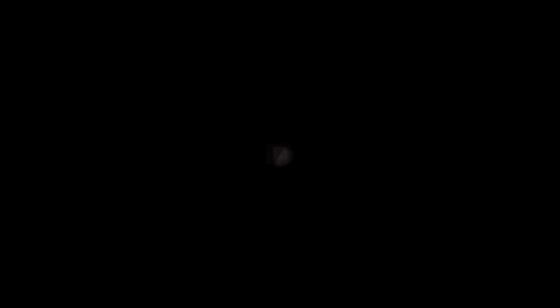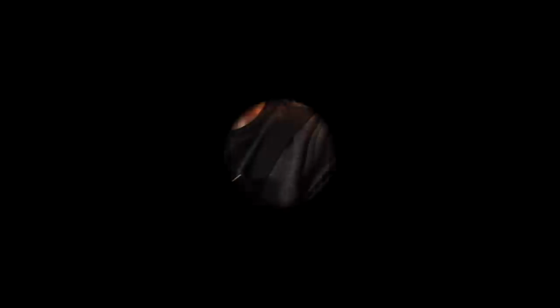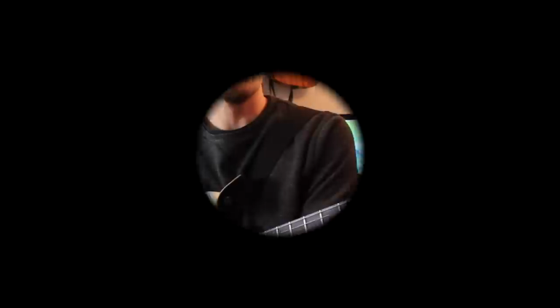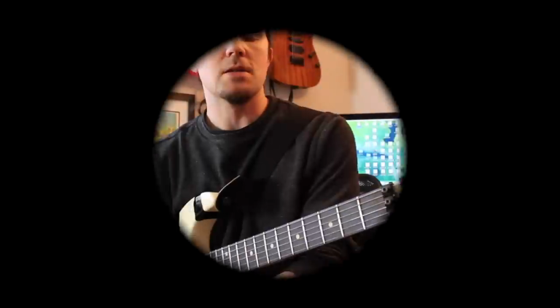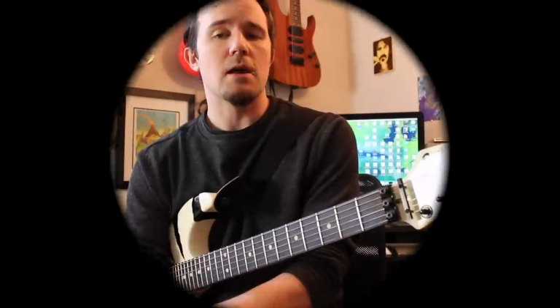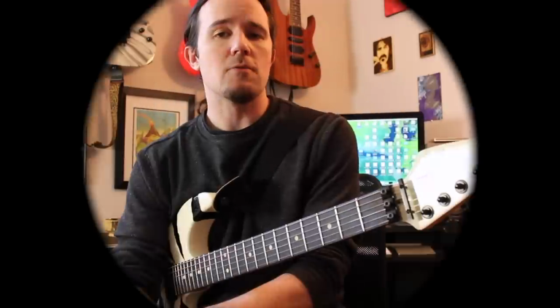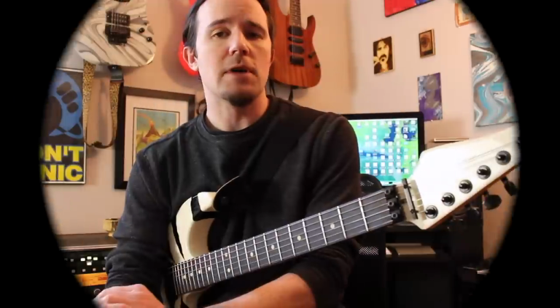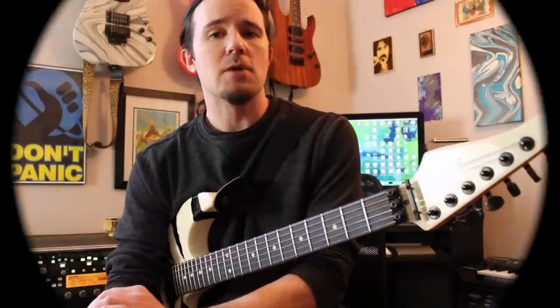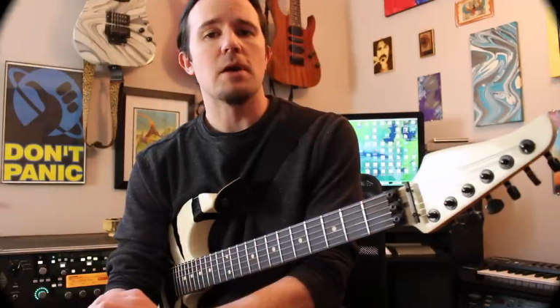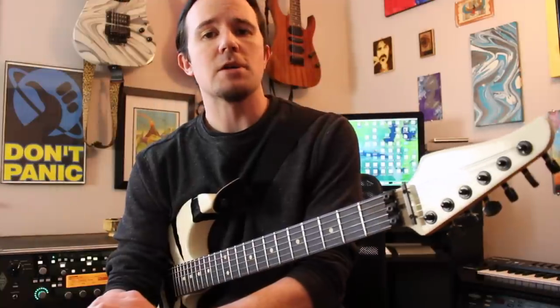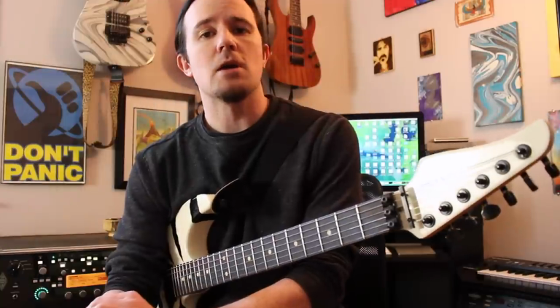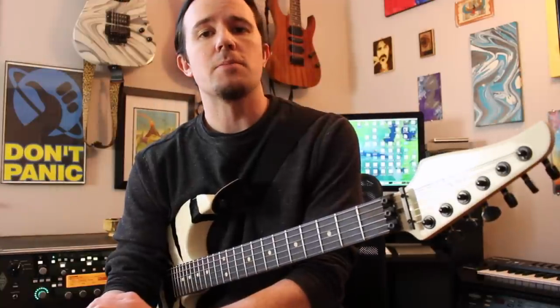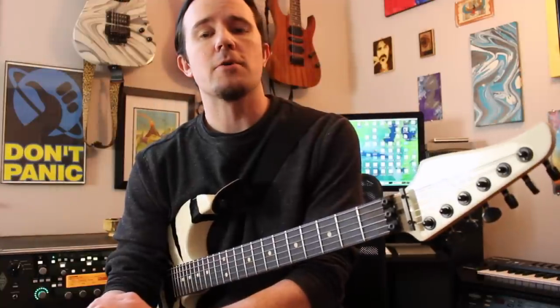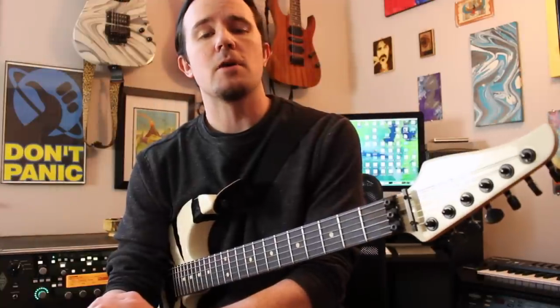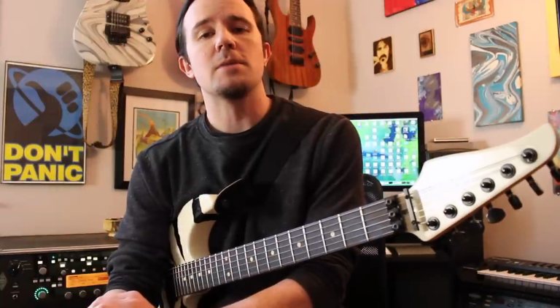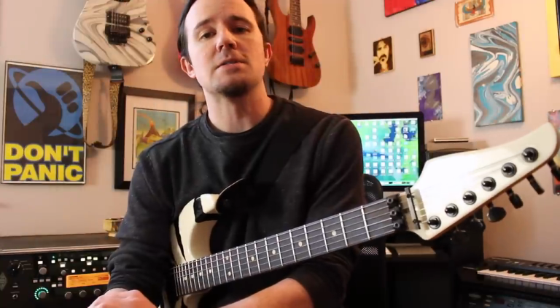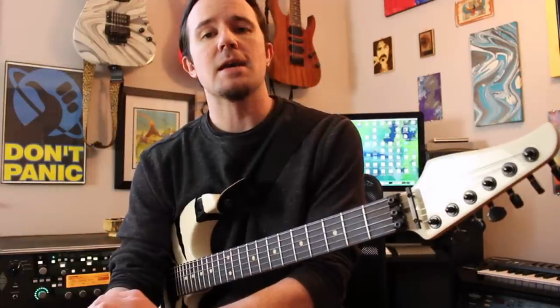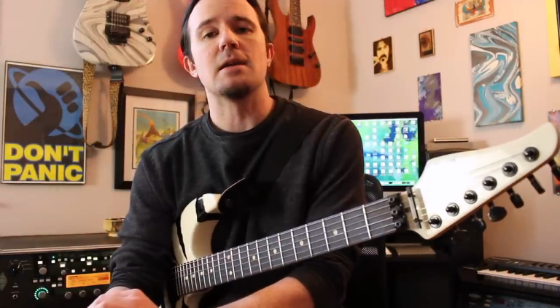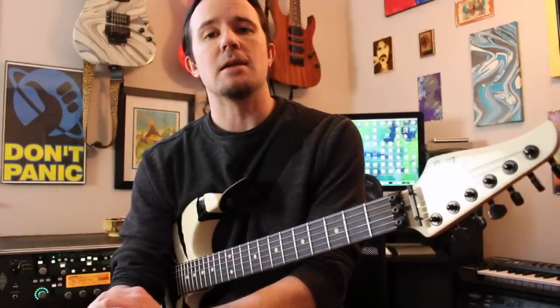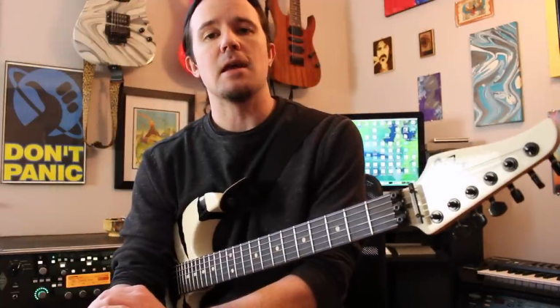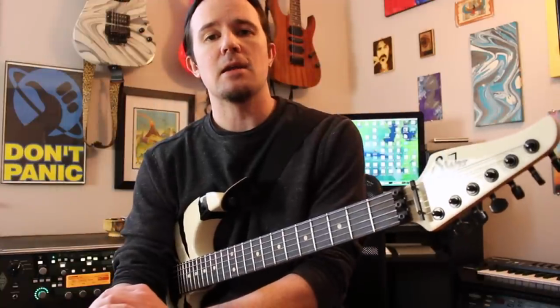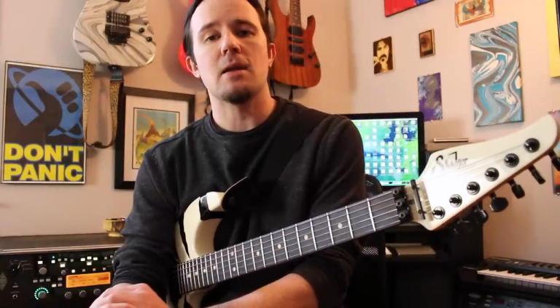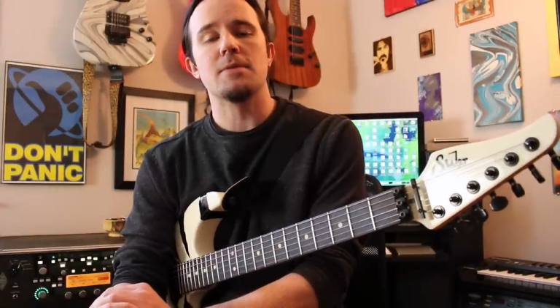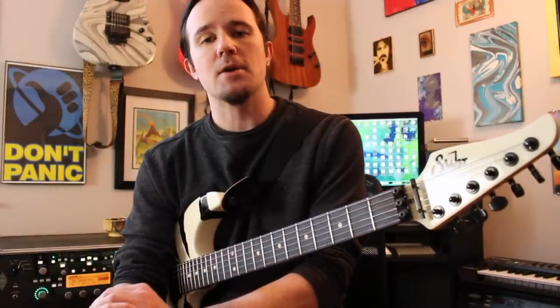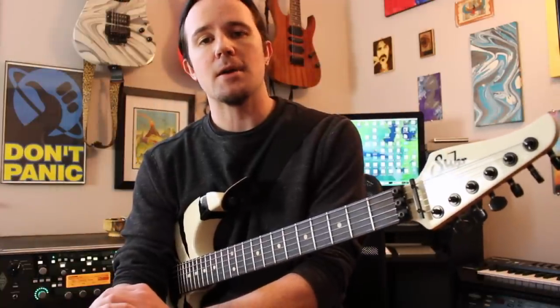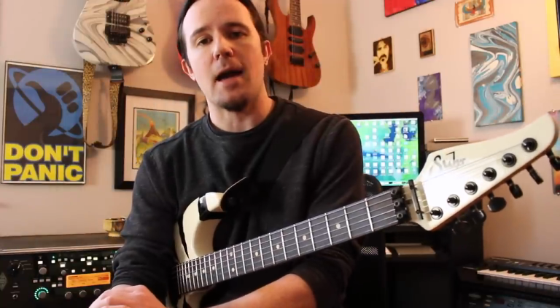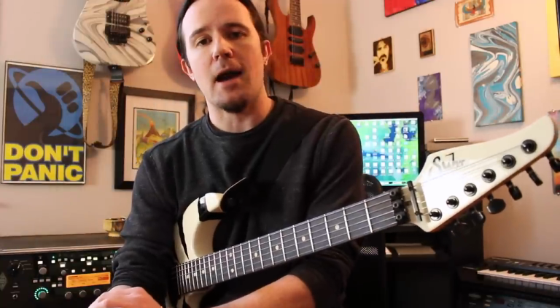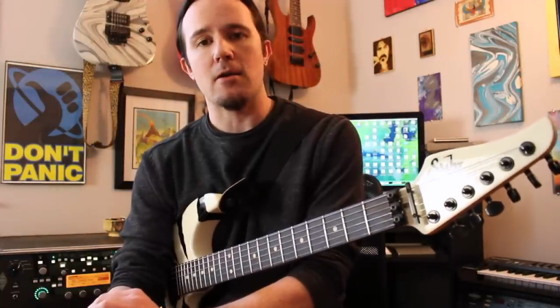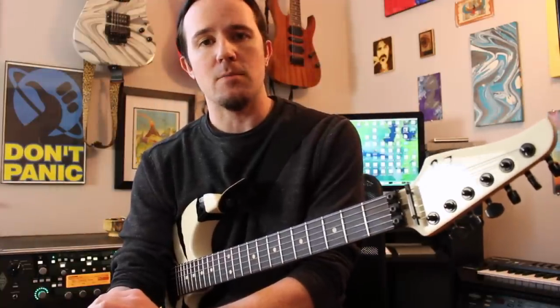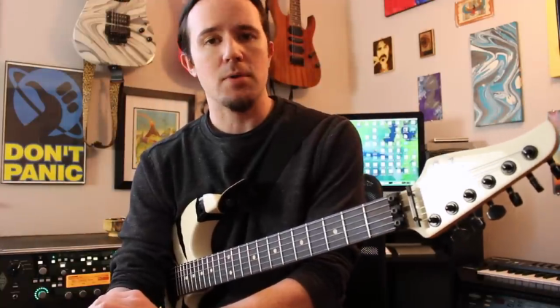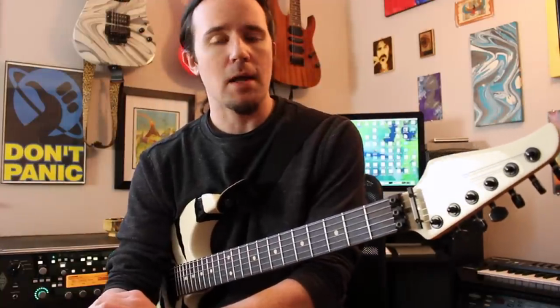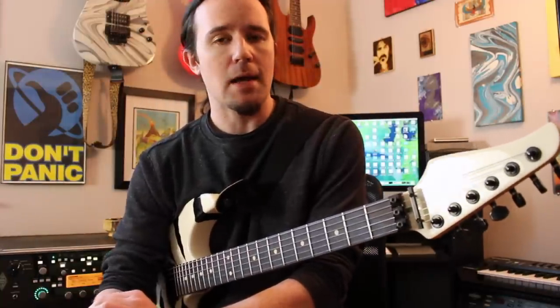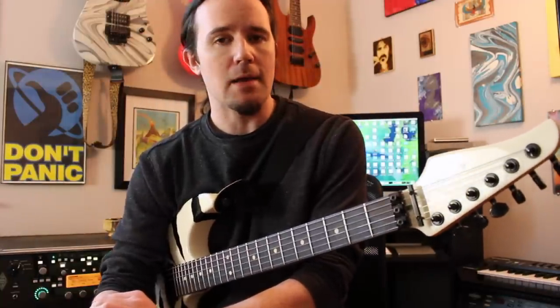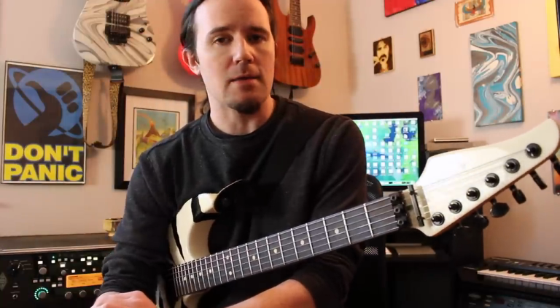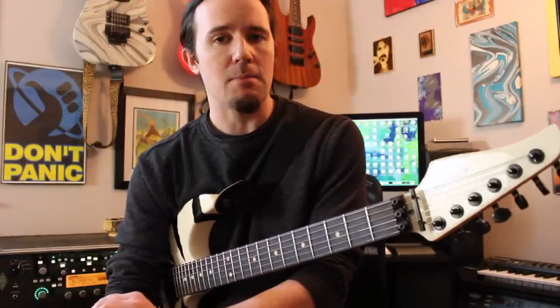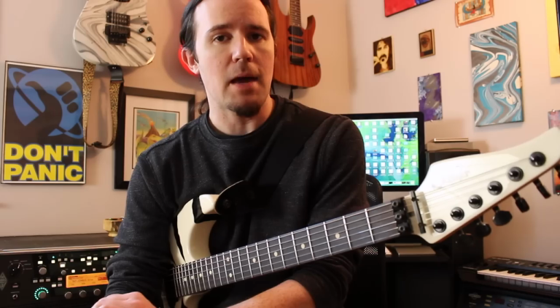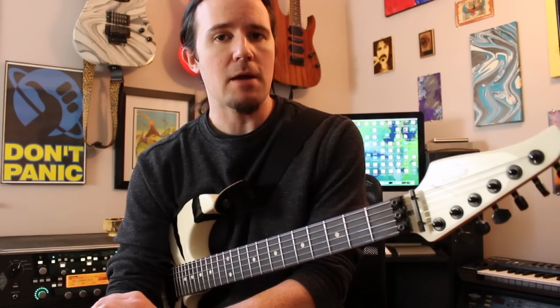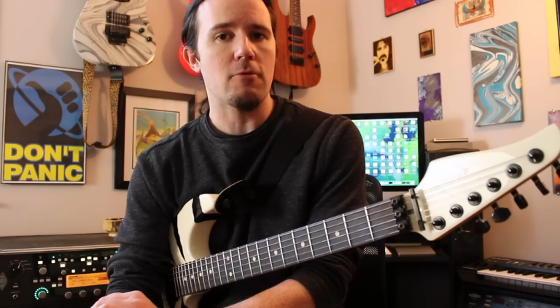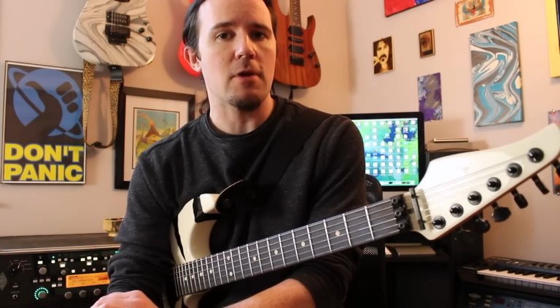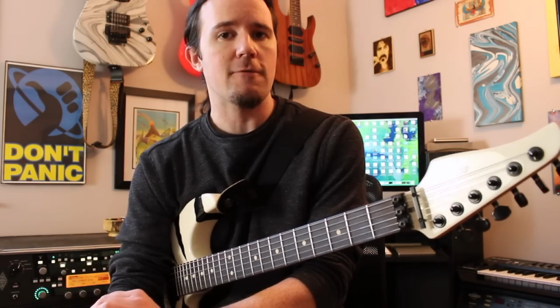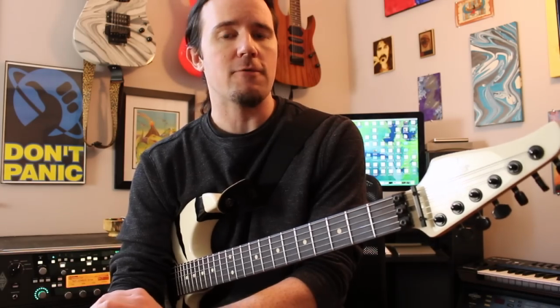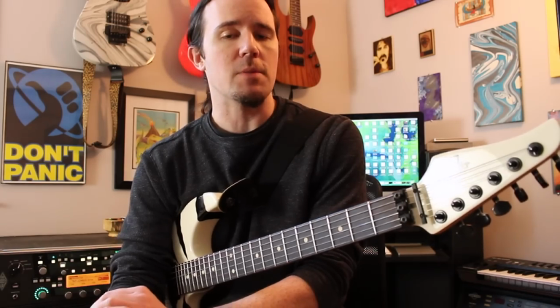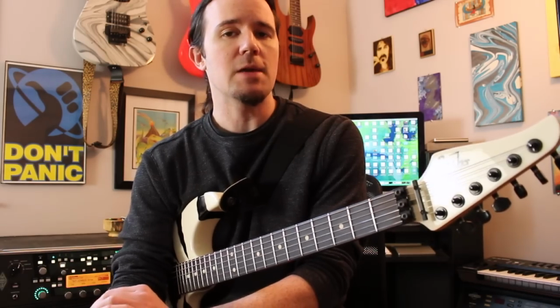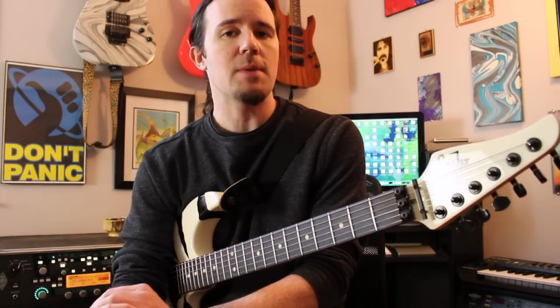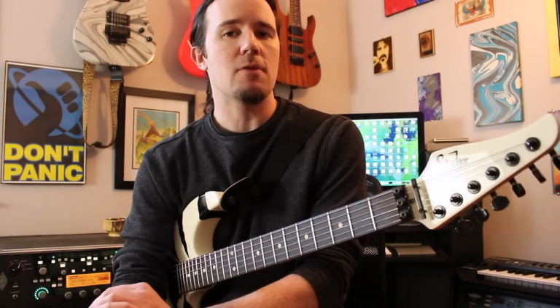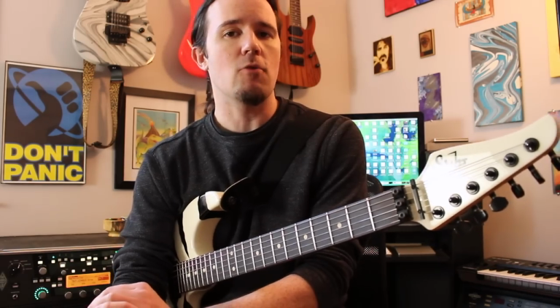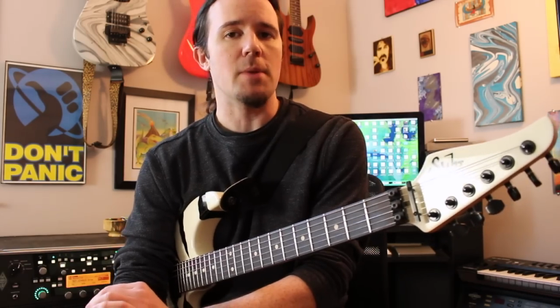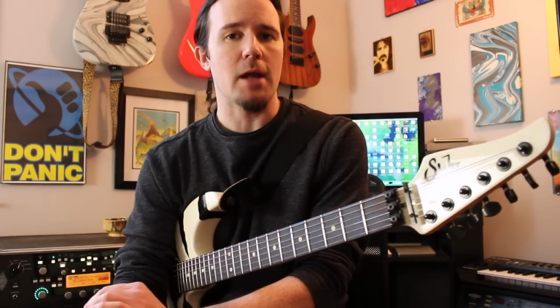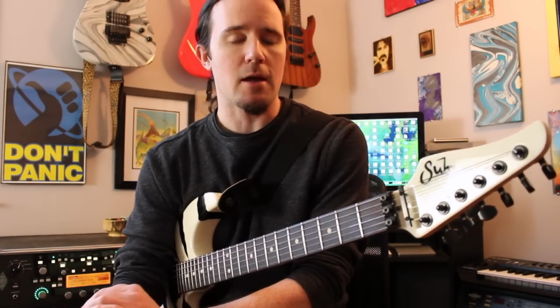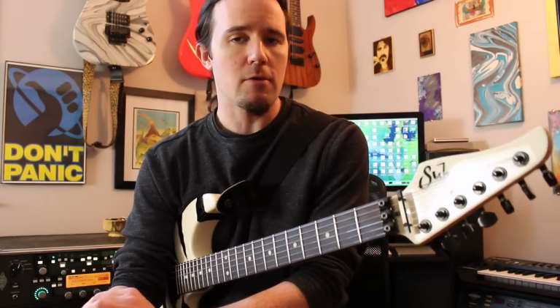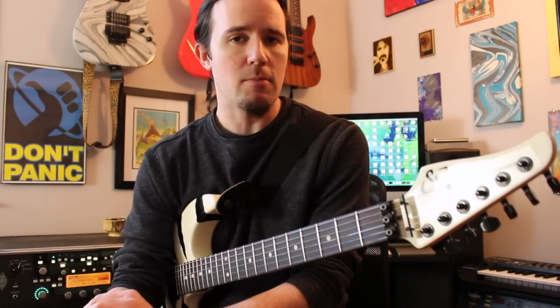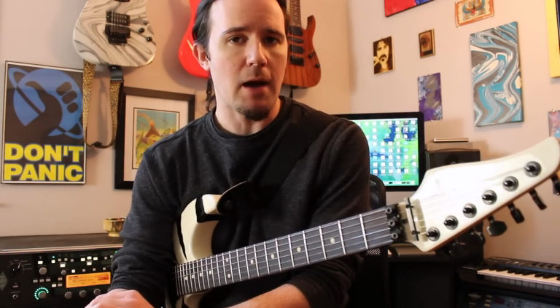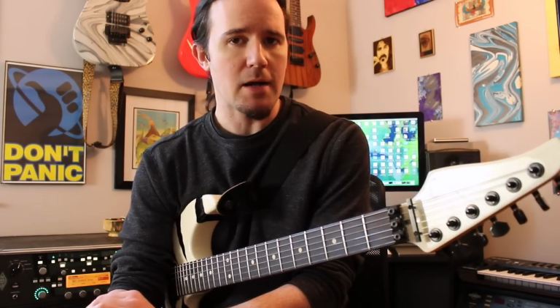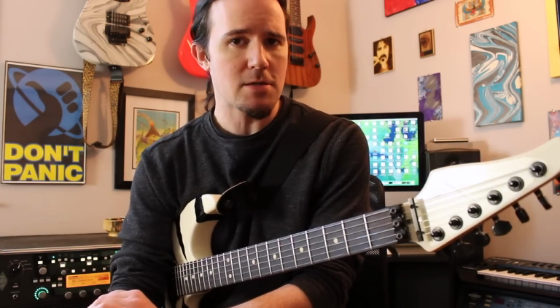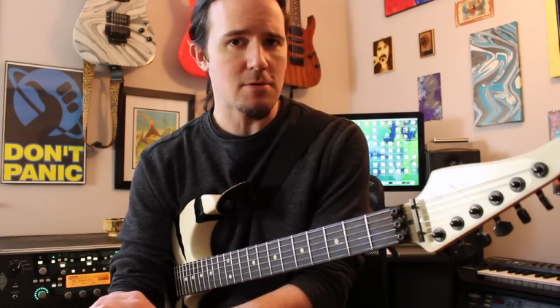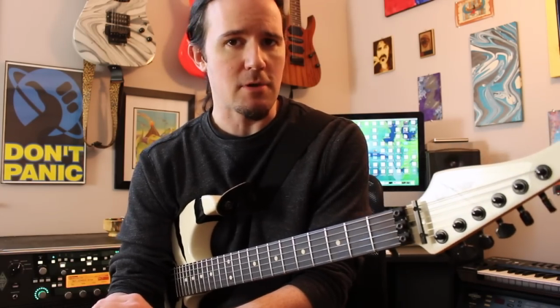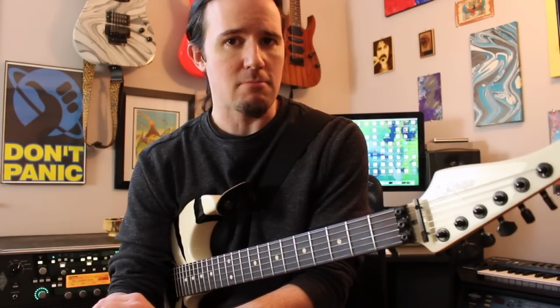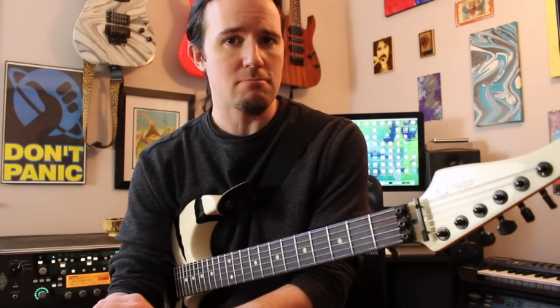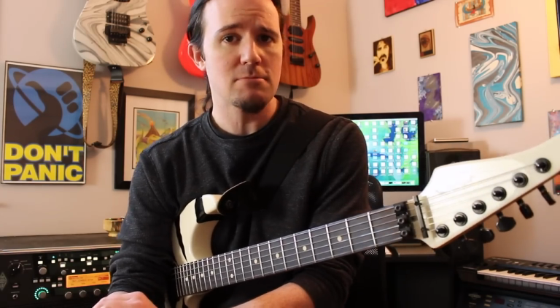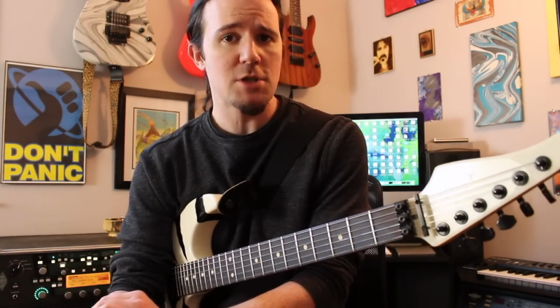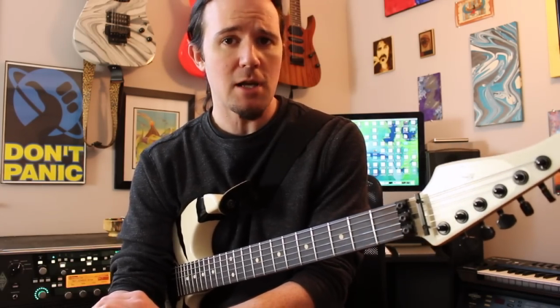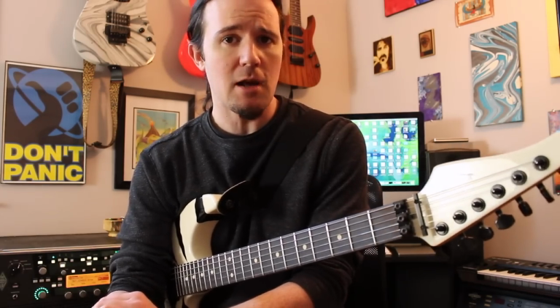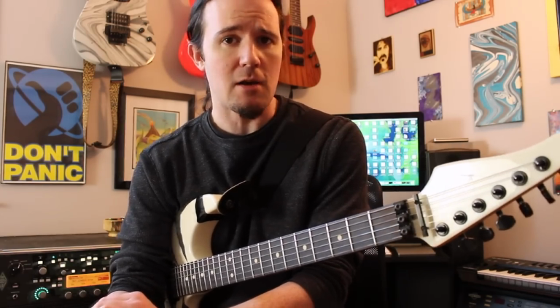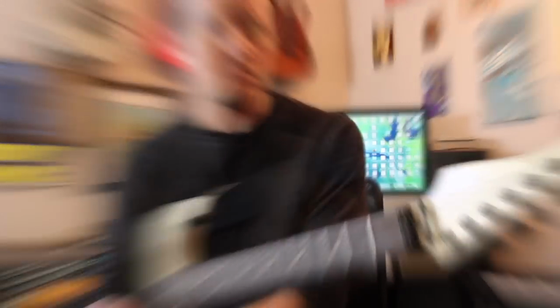Today on Week in Wake Shop, we're going to be taking an in-depth look at how to play the main riff from He-Man Woman Hater by Extreme. Check it out.